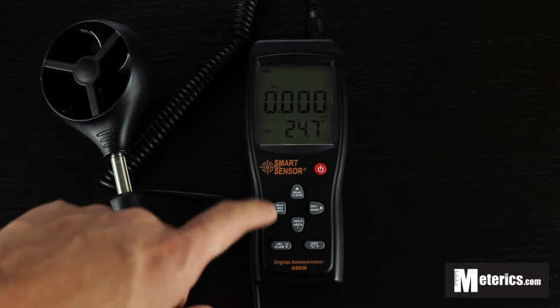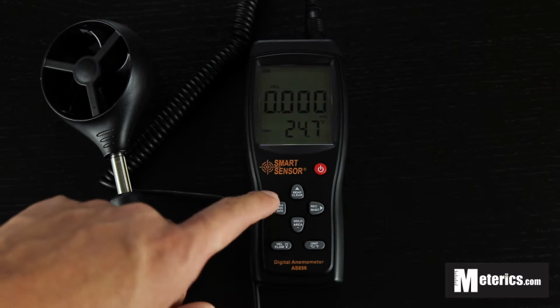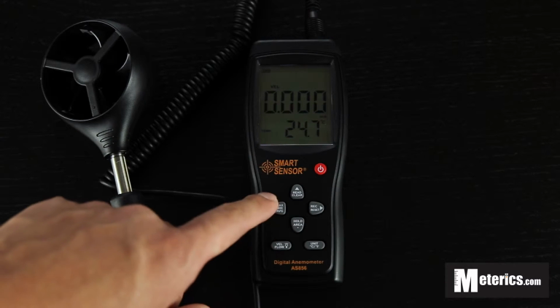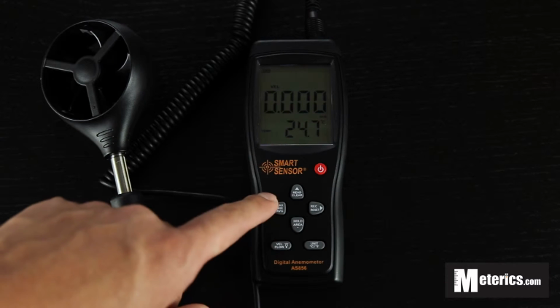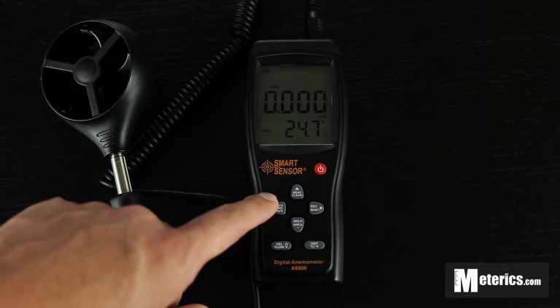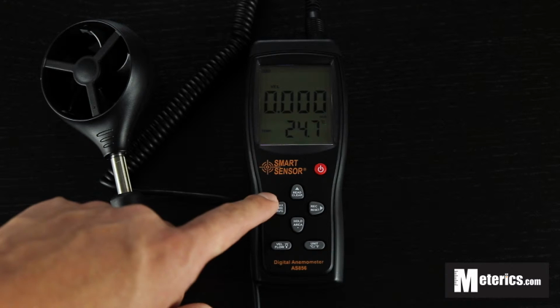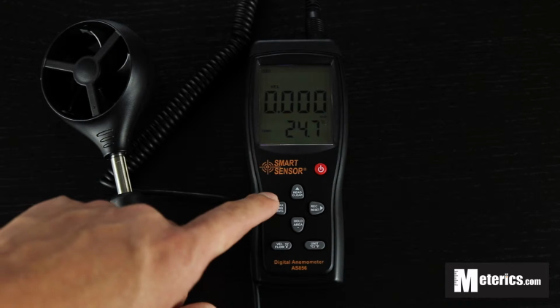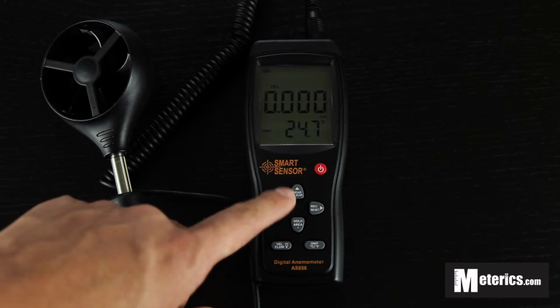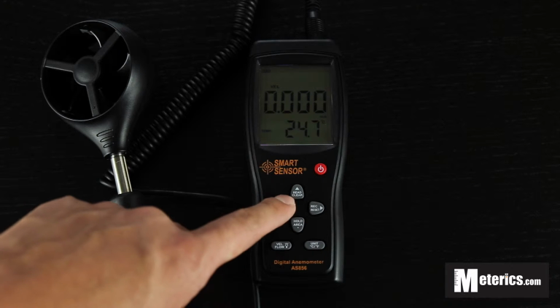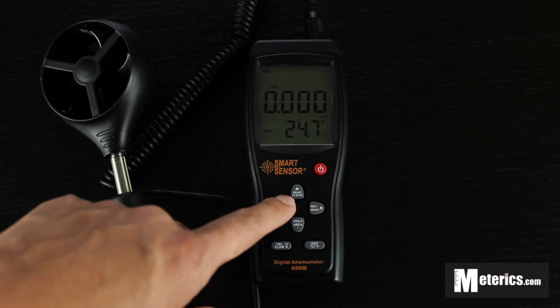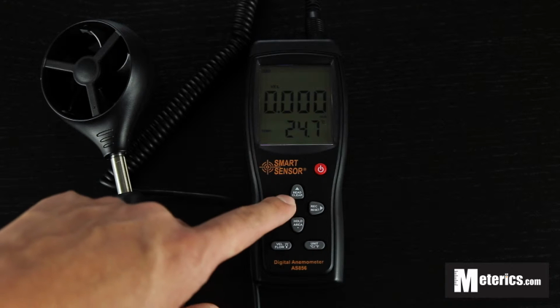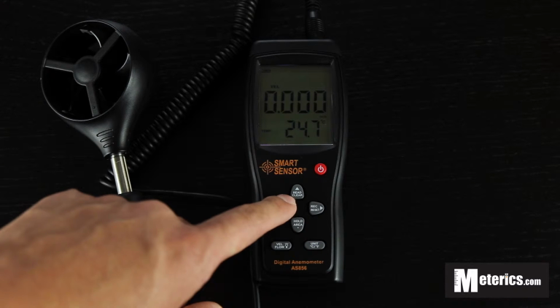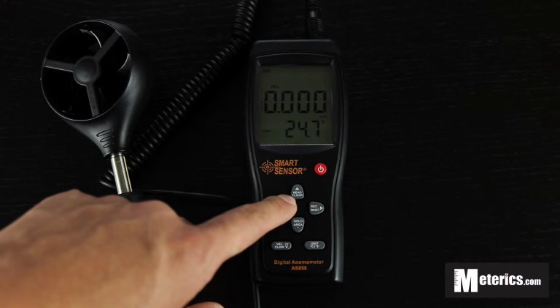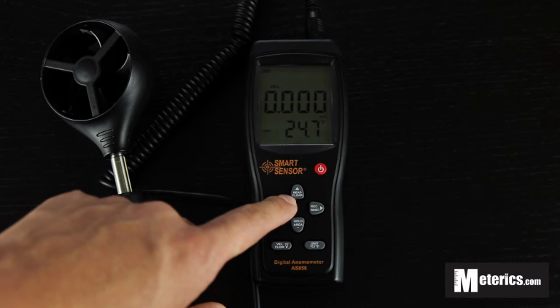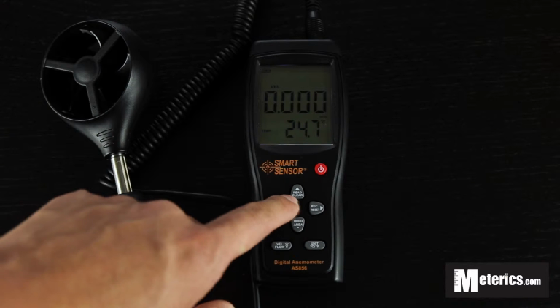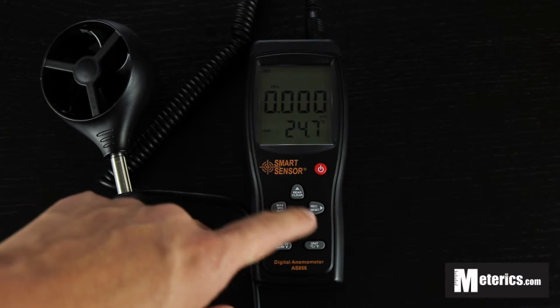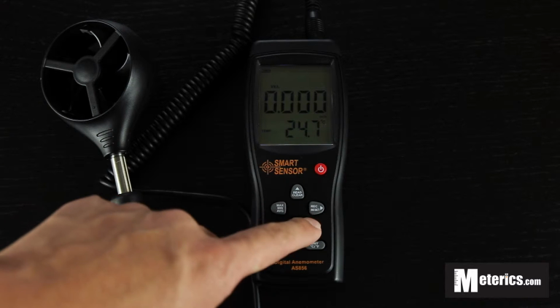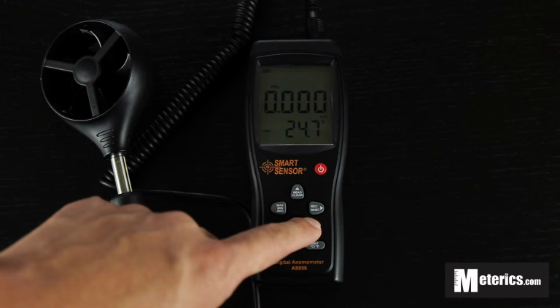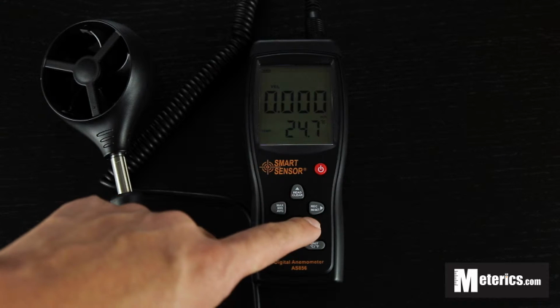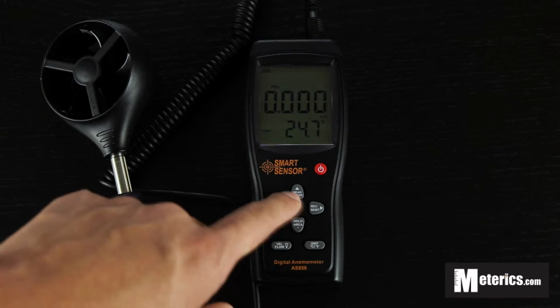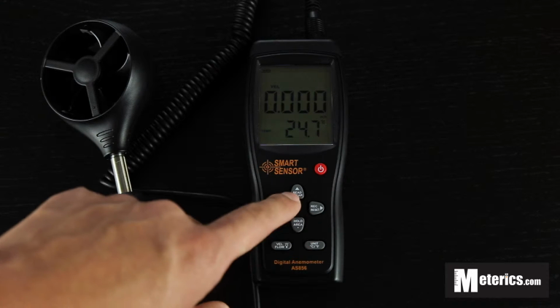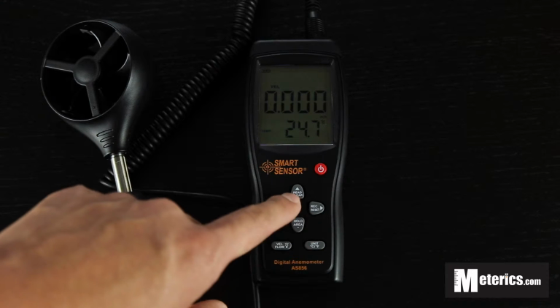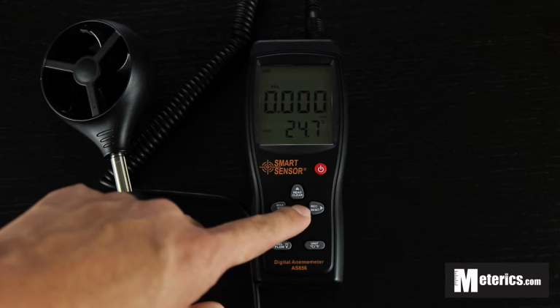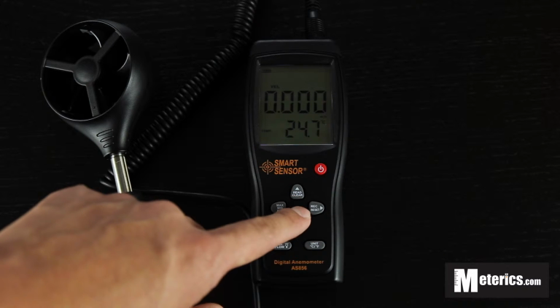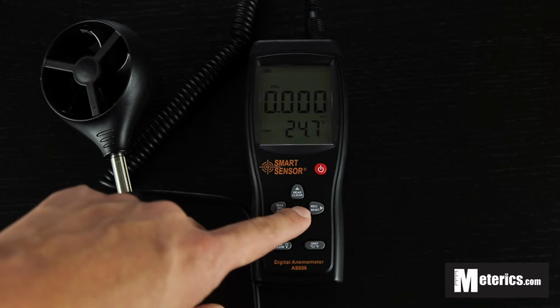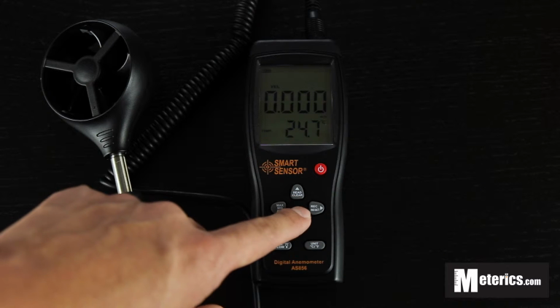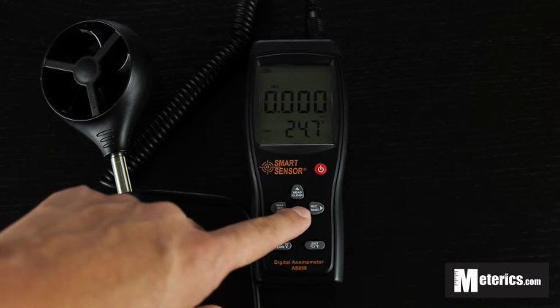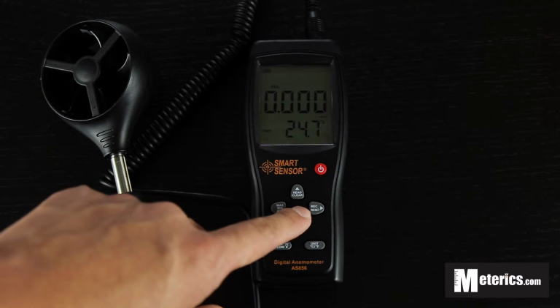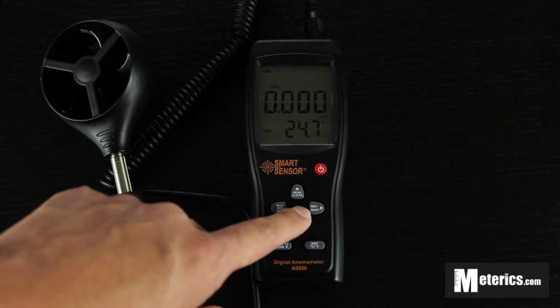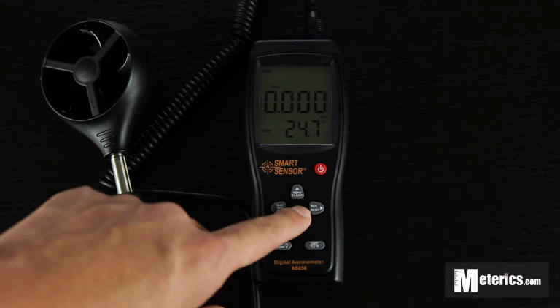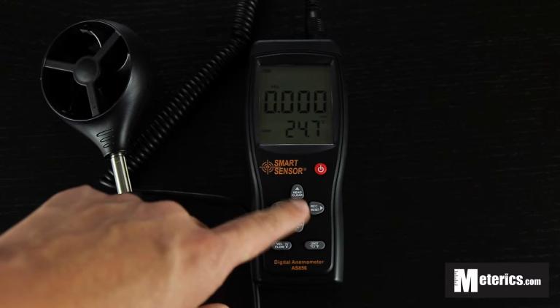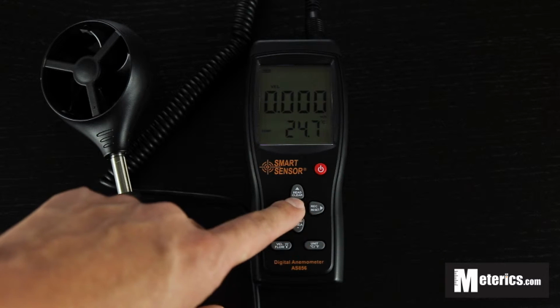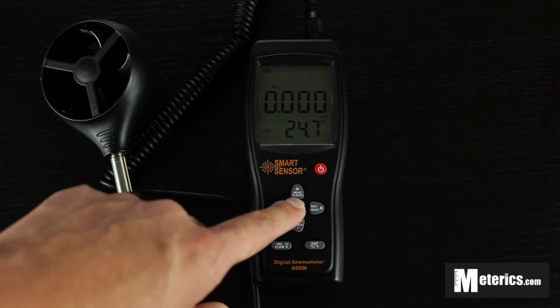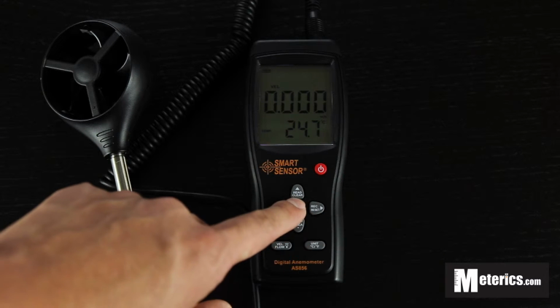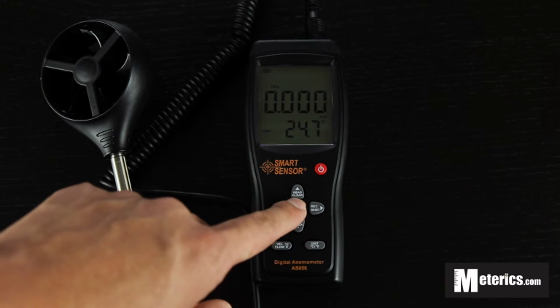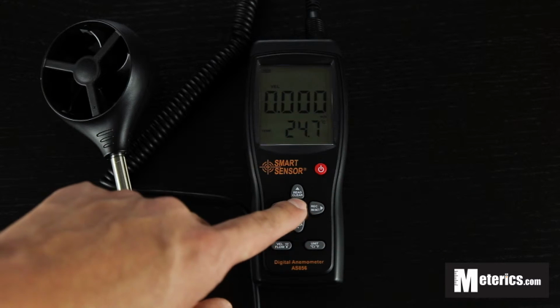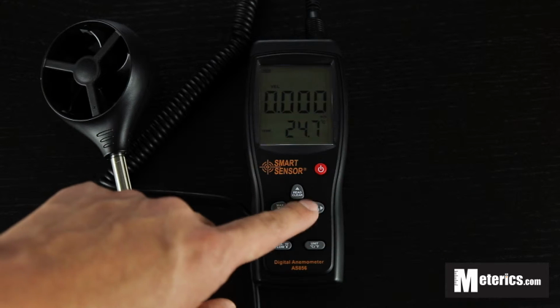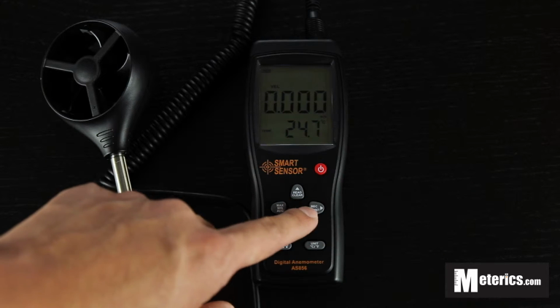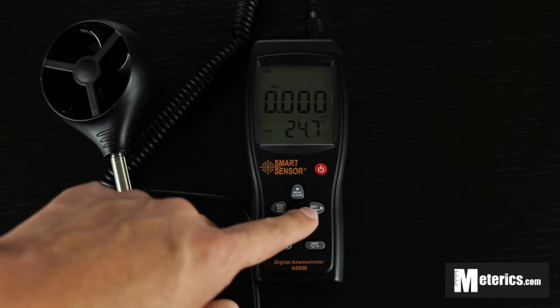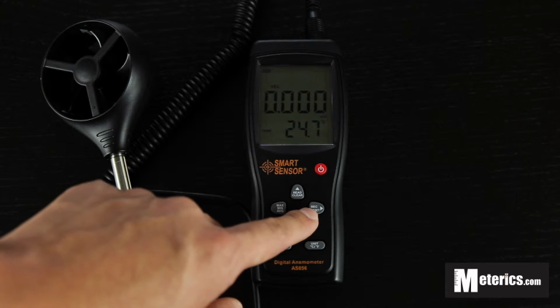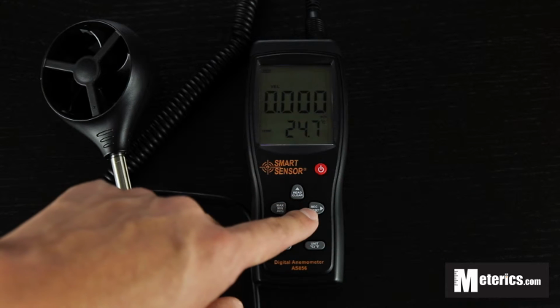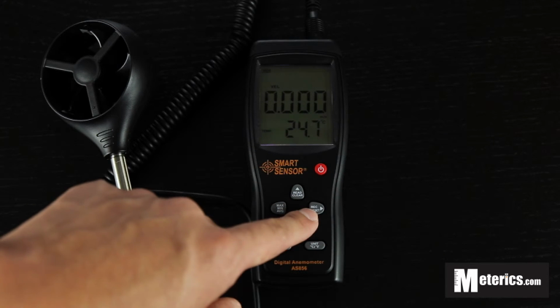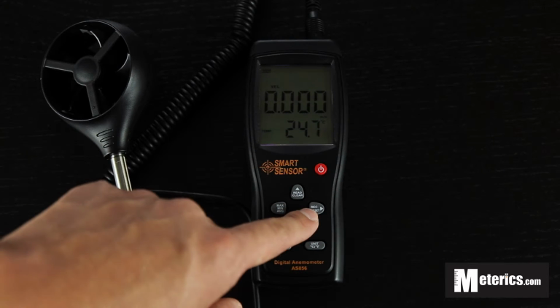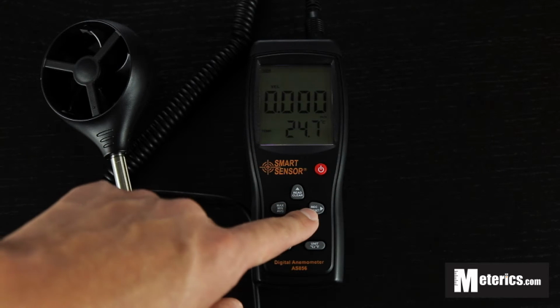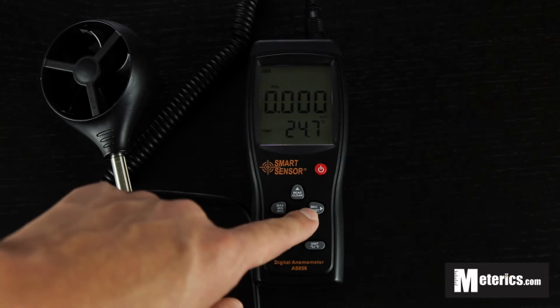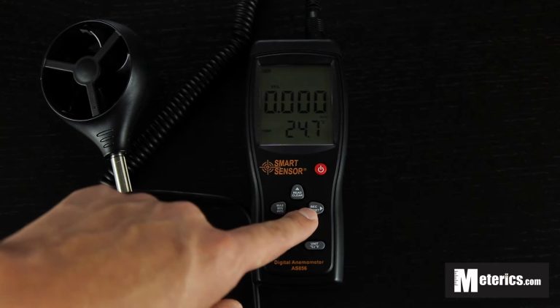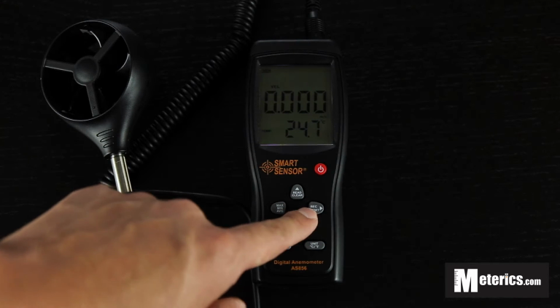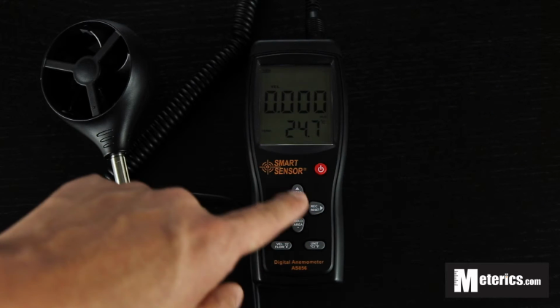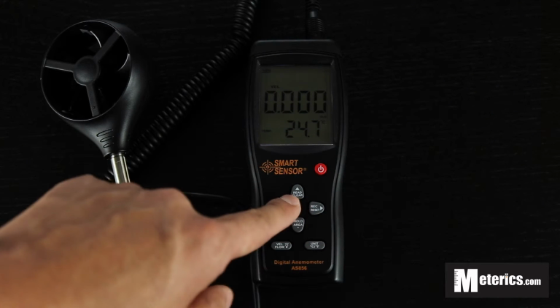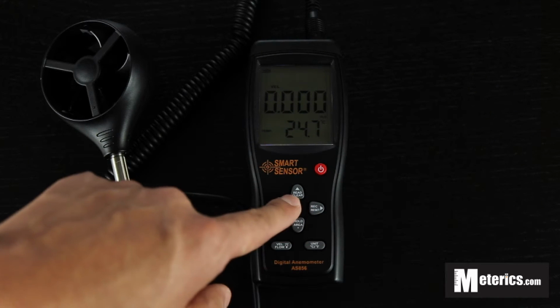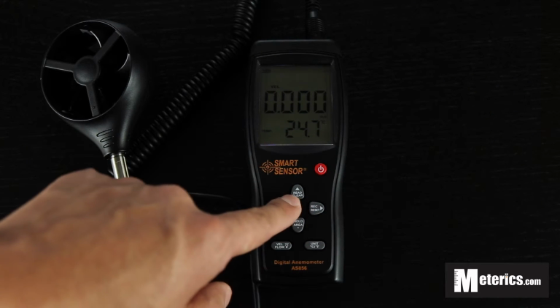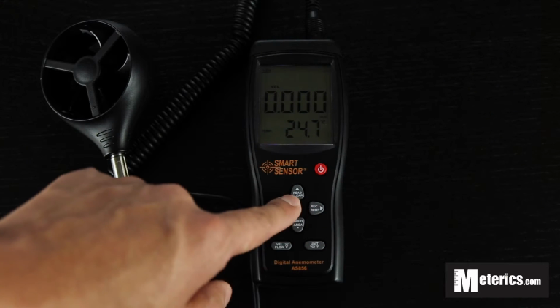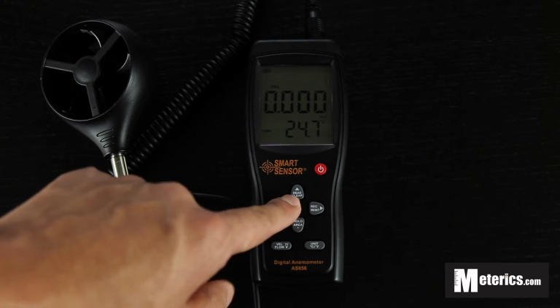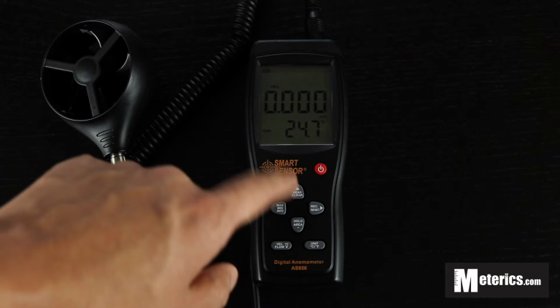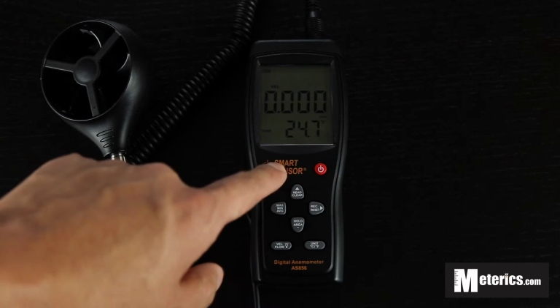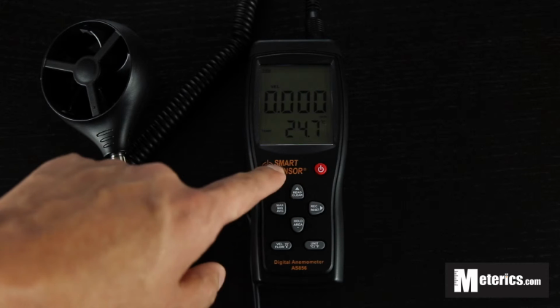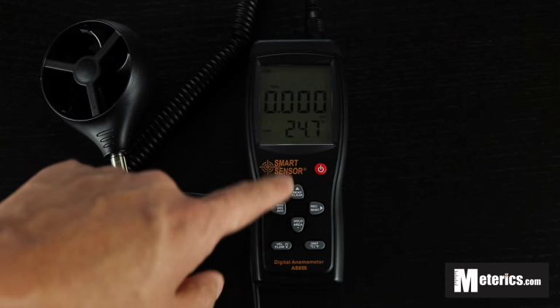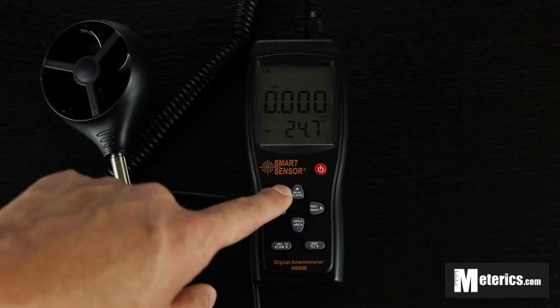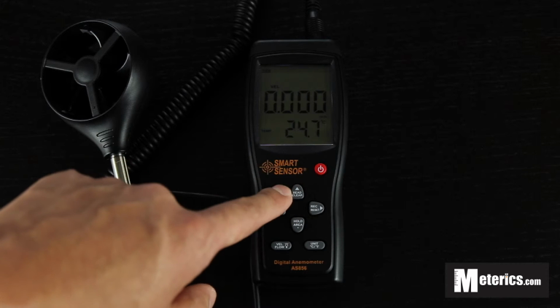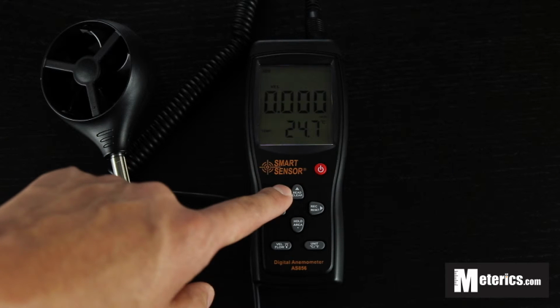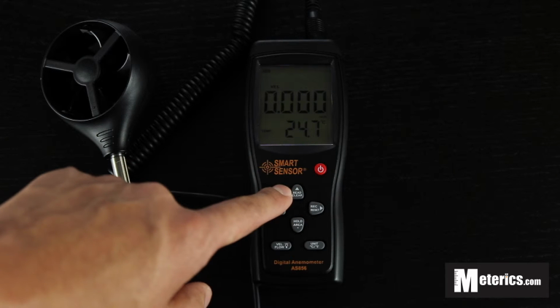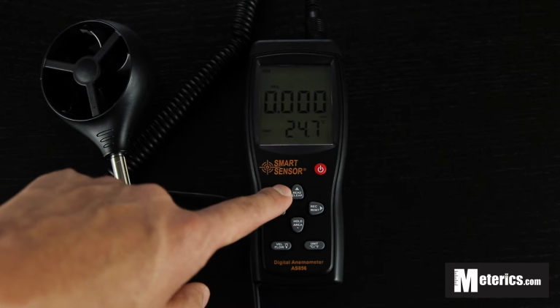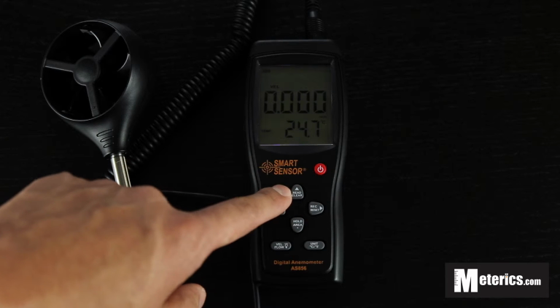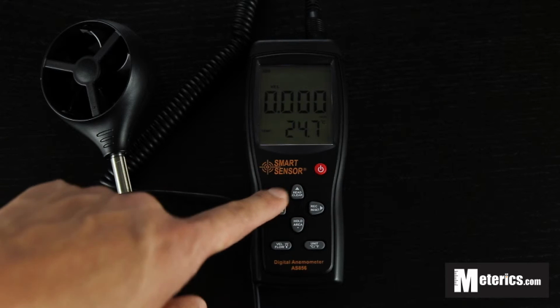Also it comes with a recording function. So you can basically record it and then you can read it on the screen as well.